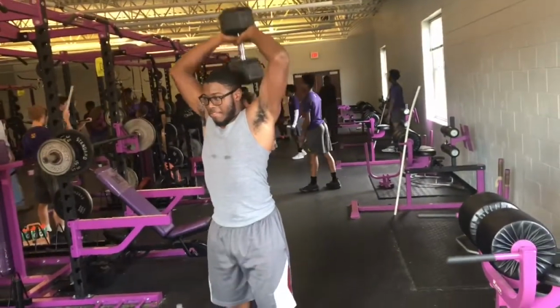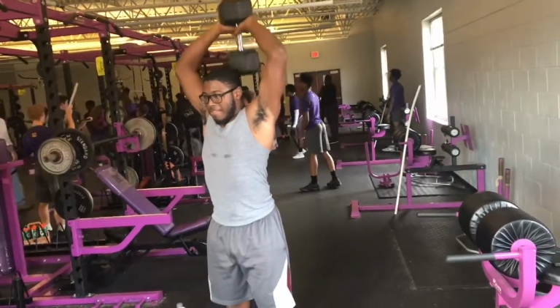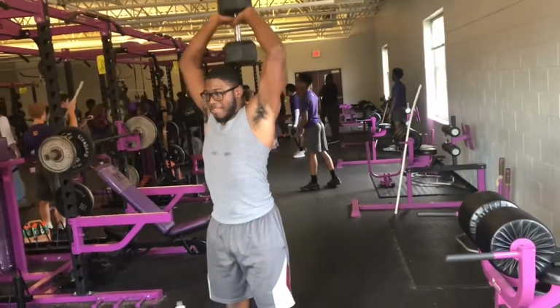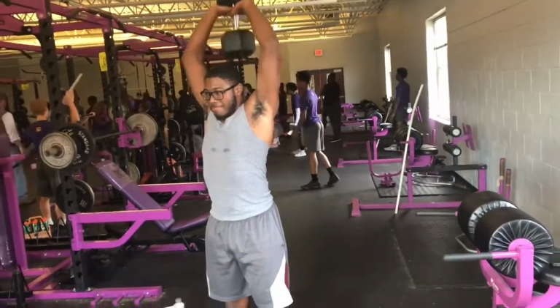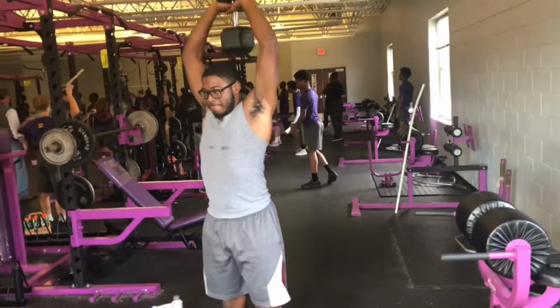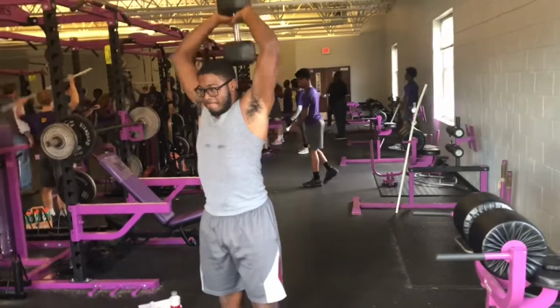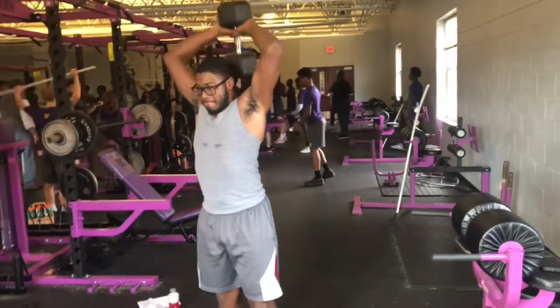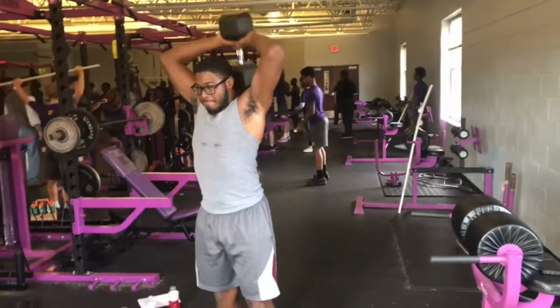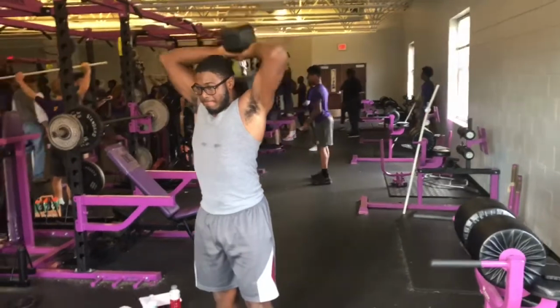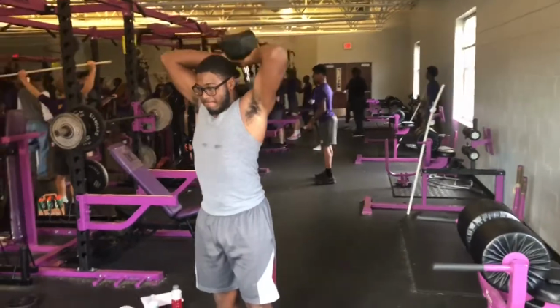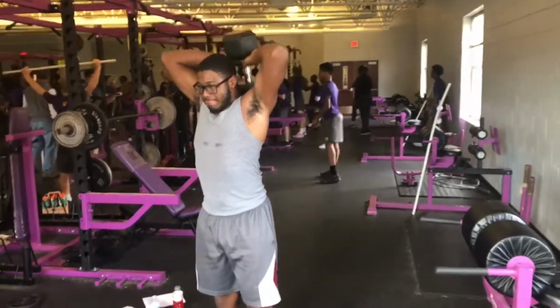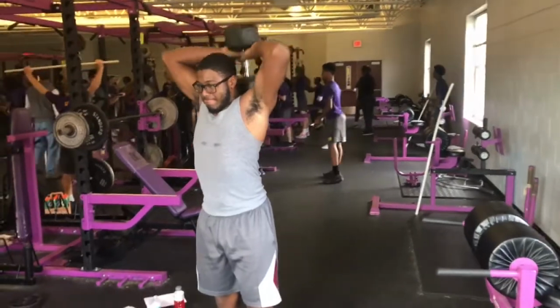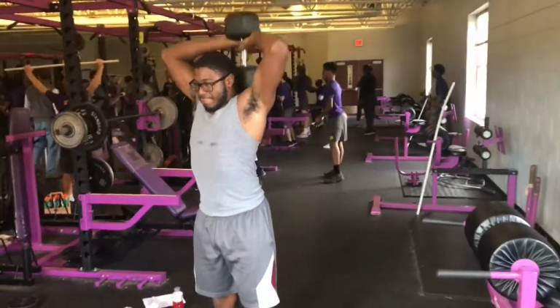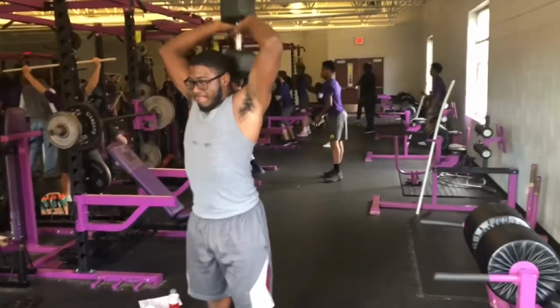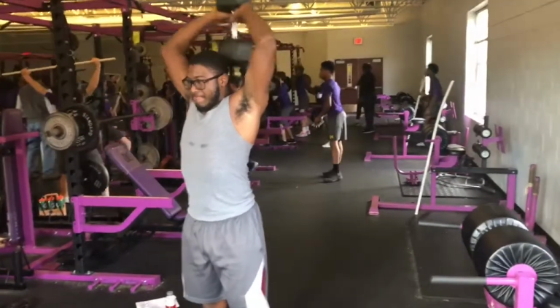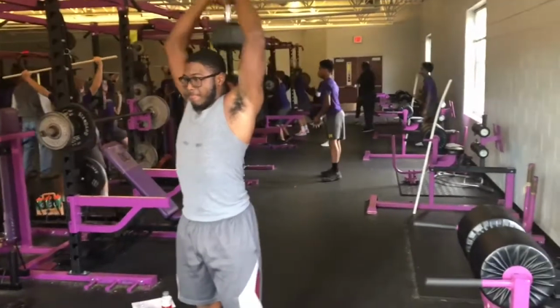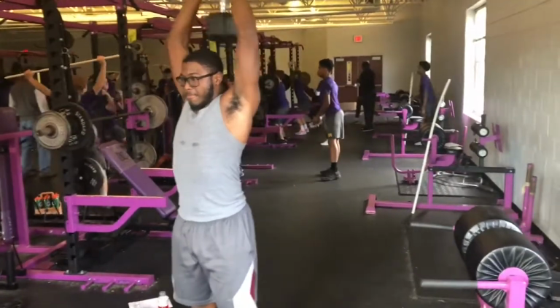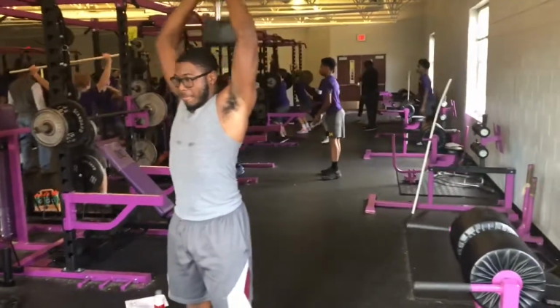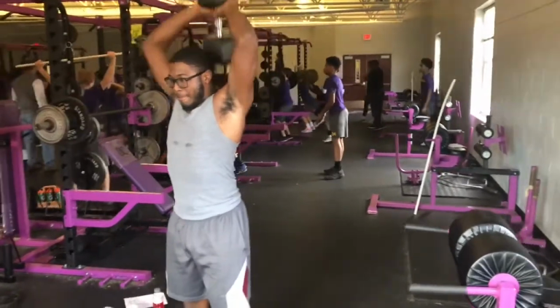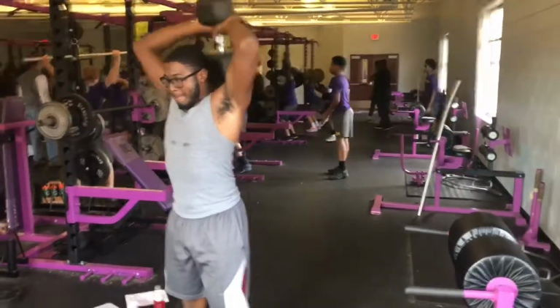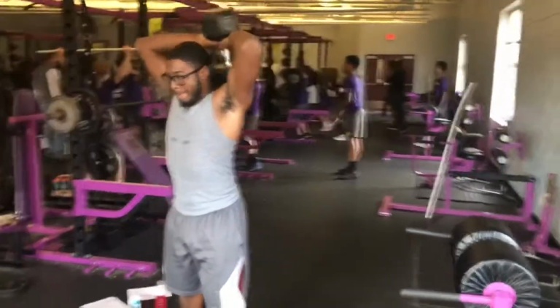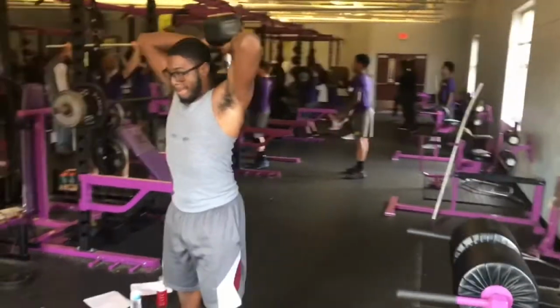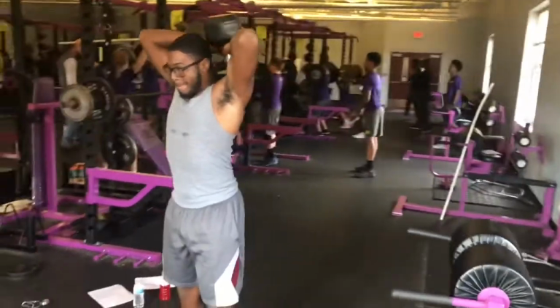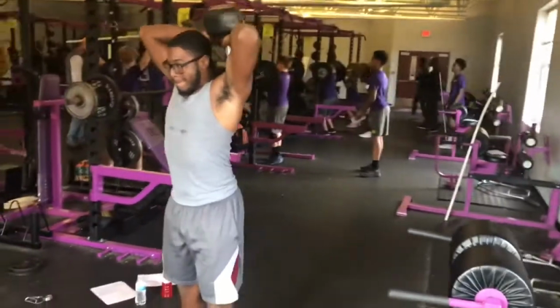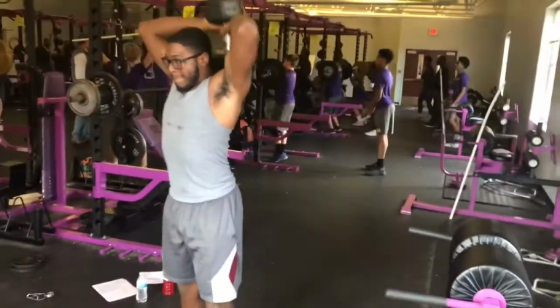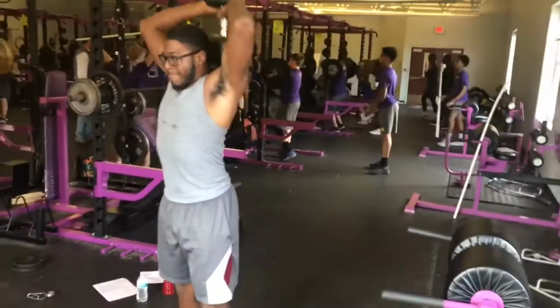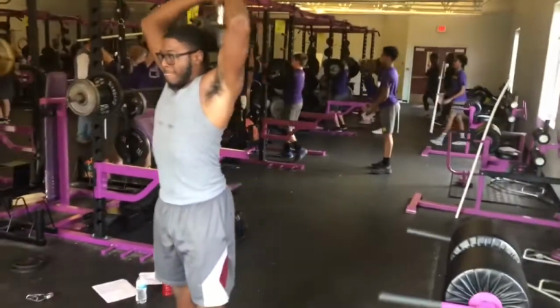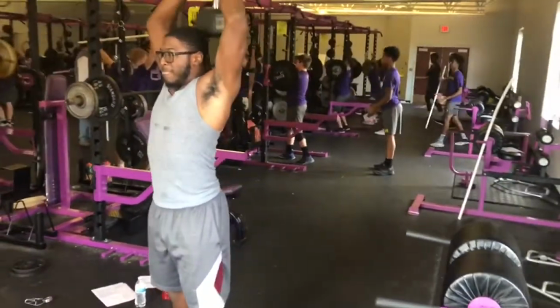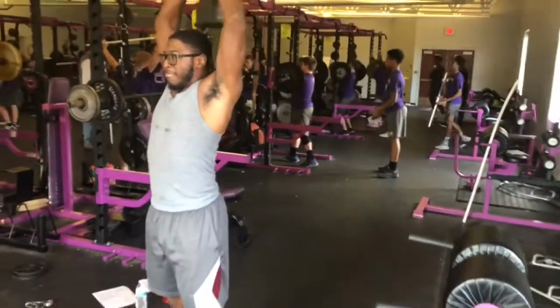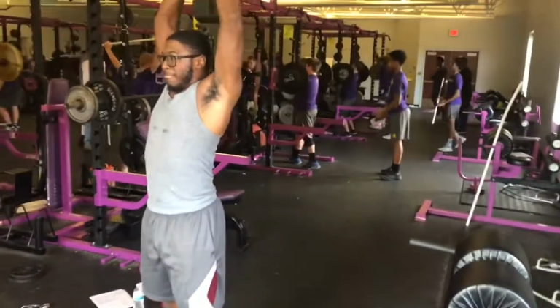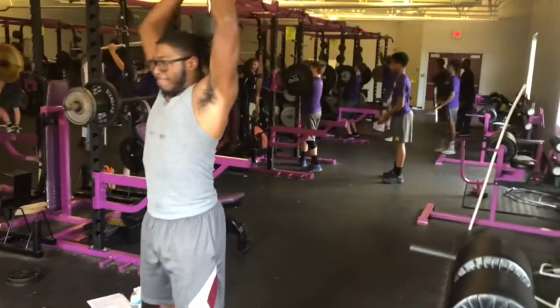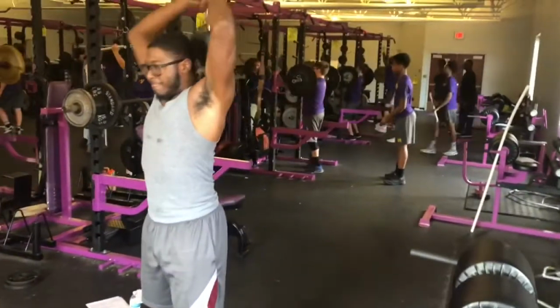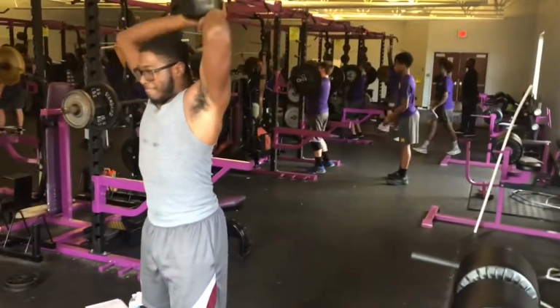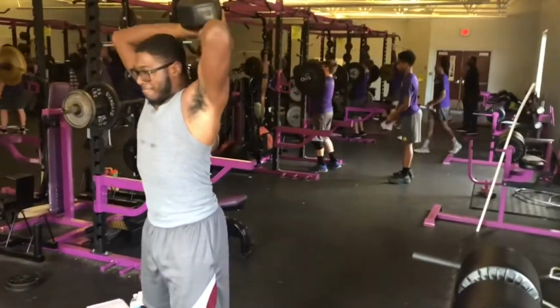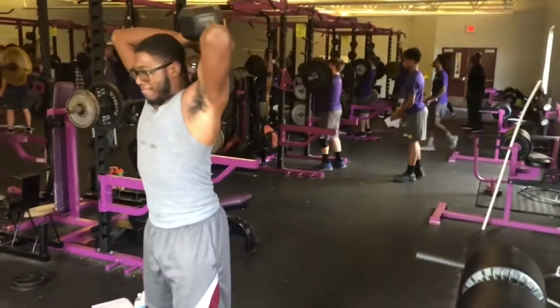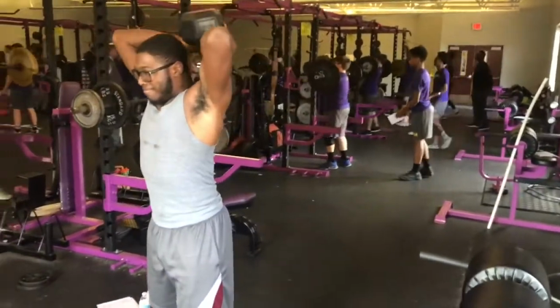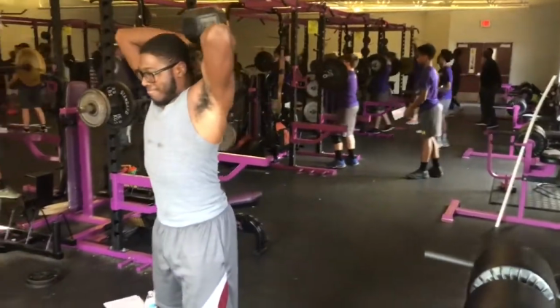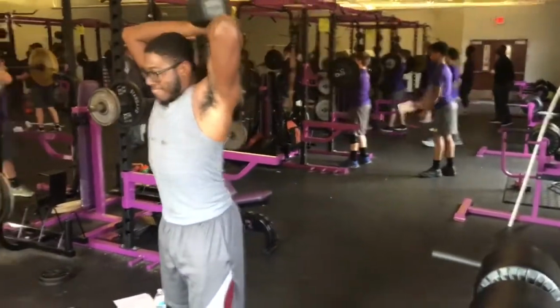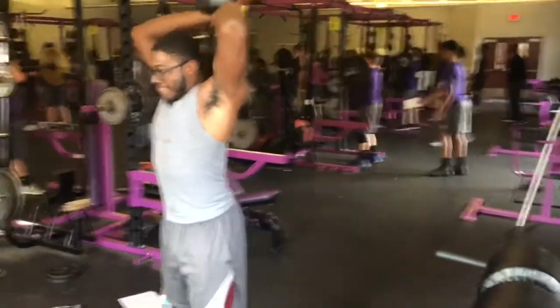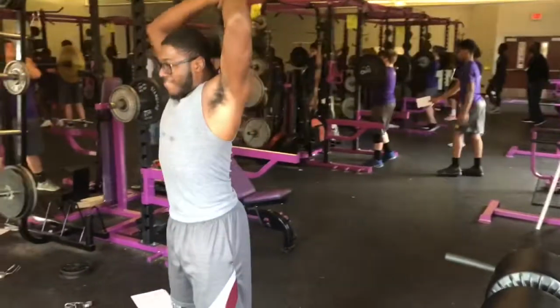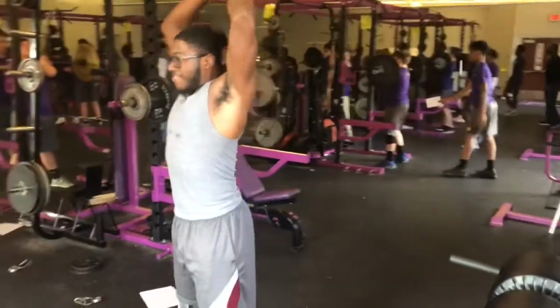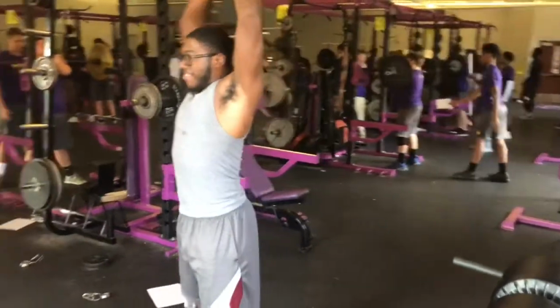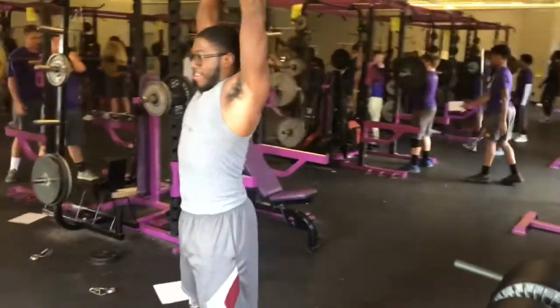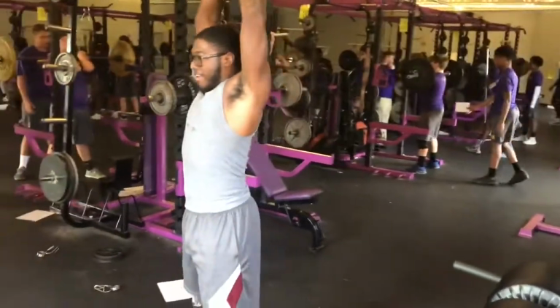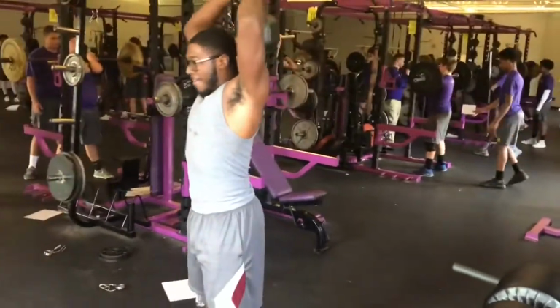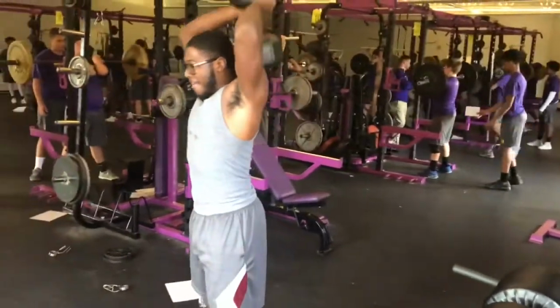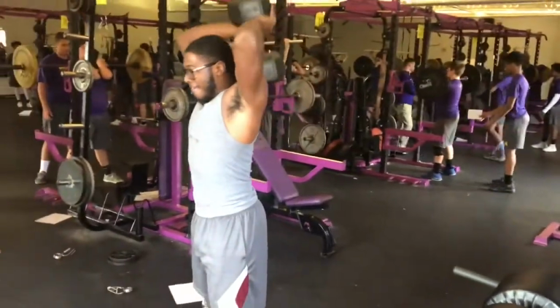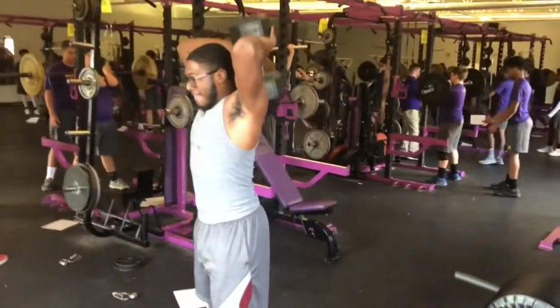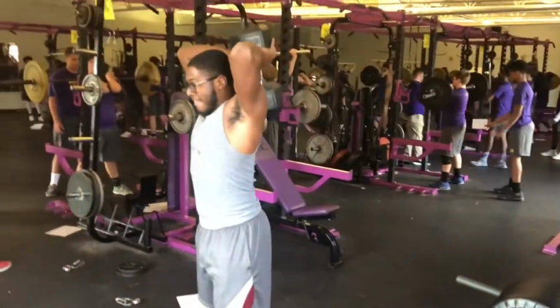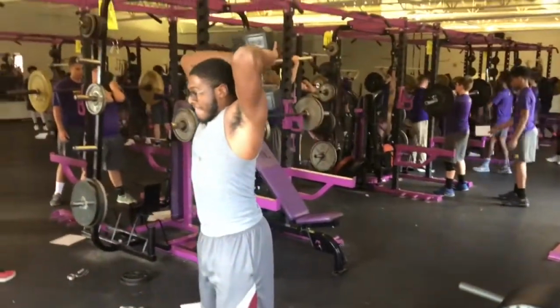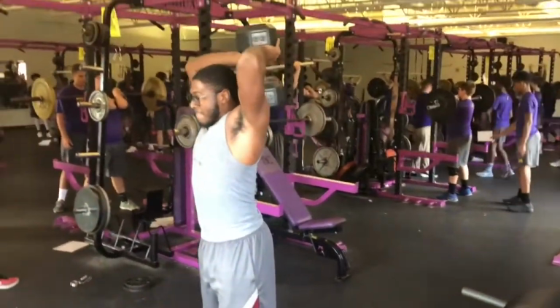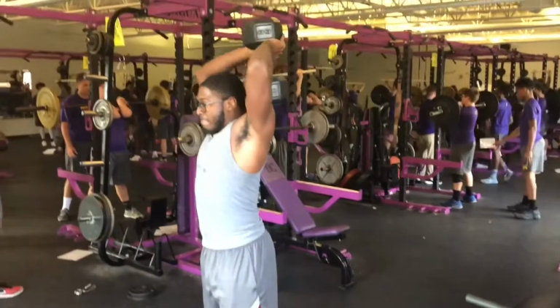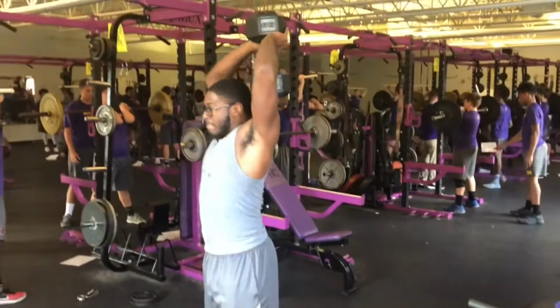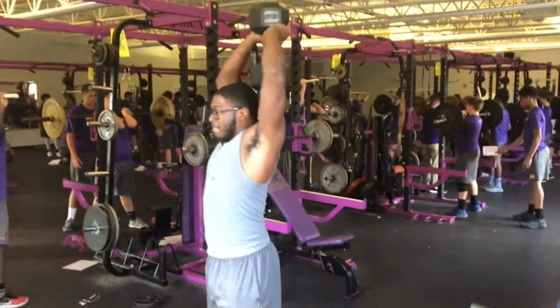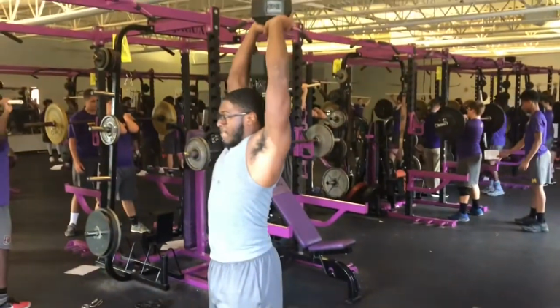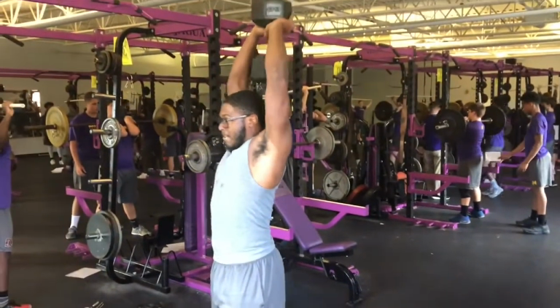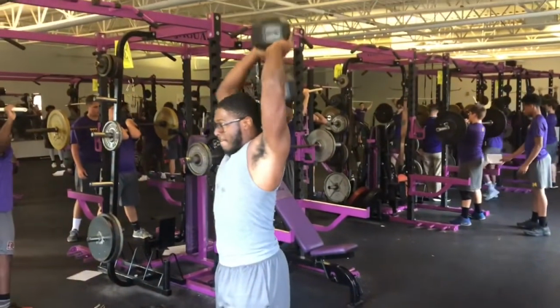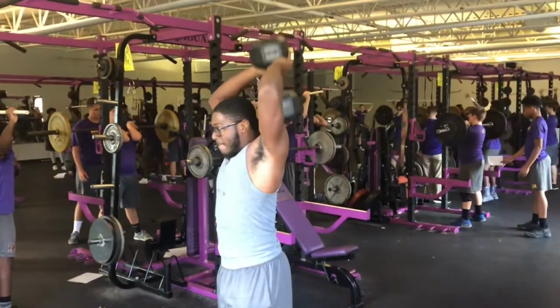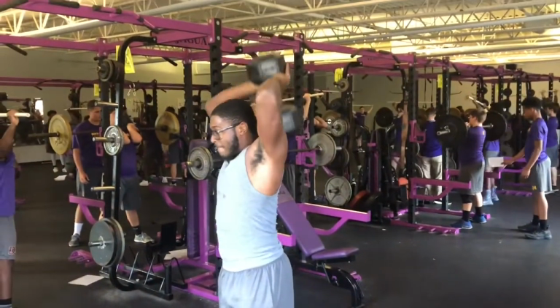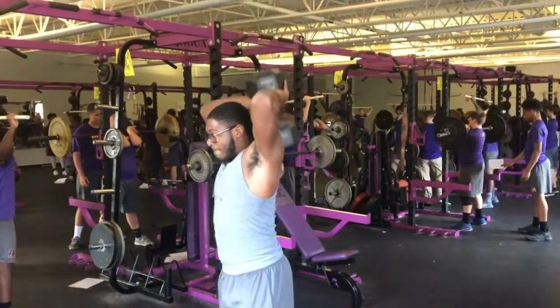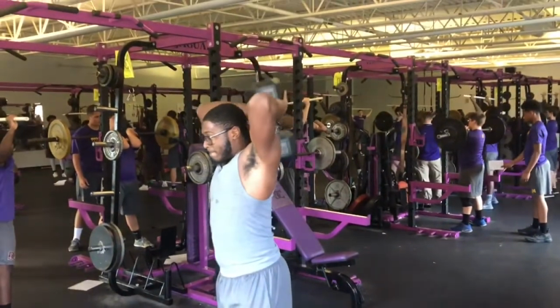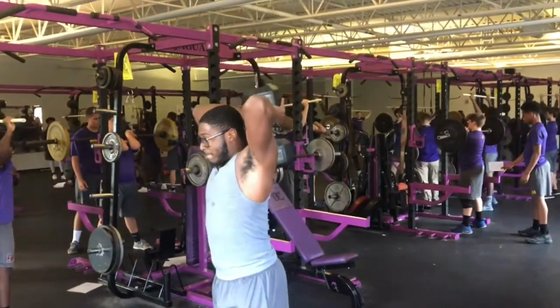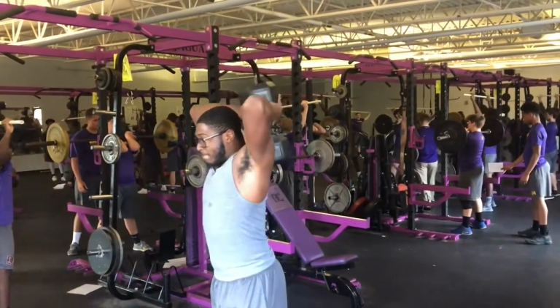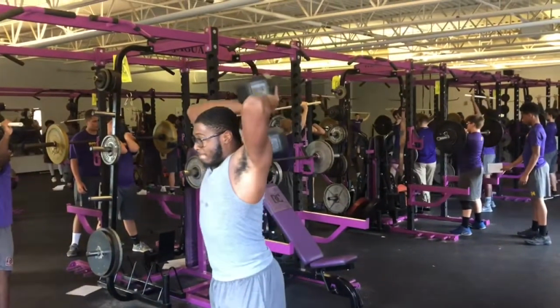Tricep push-ups — right here, you want to let the weight drop as low as possible before you push it up.